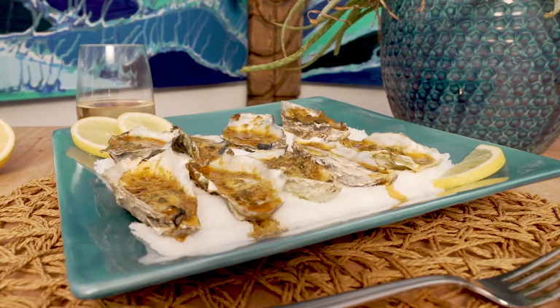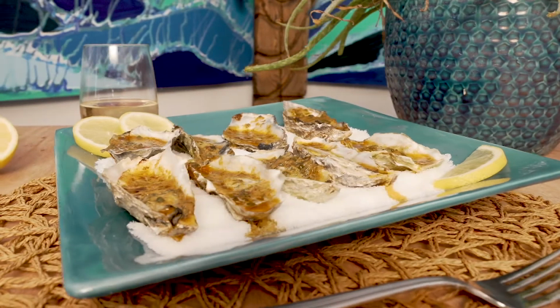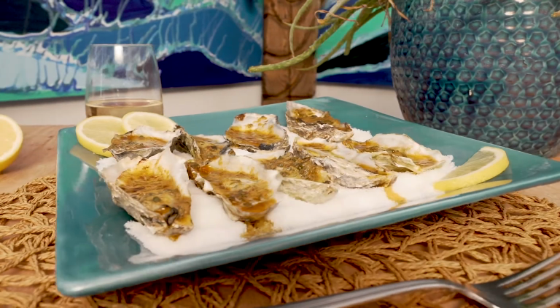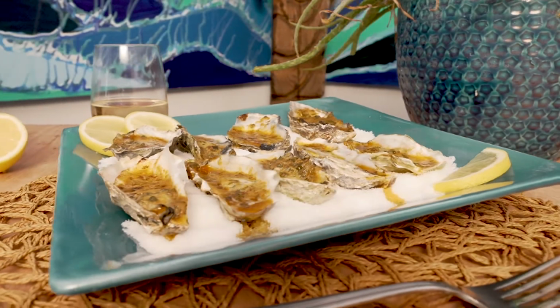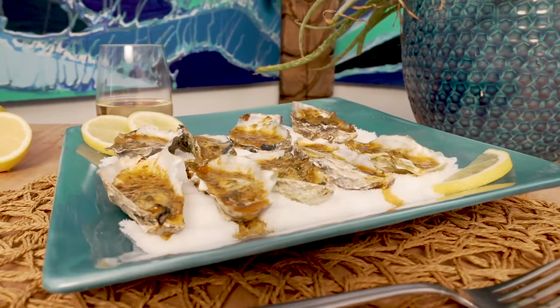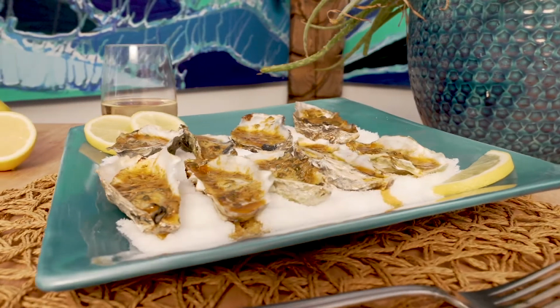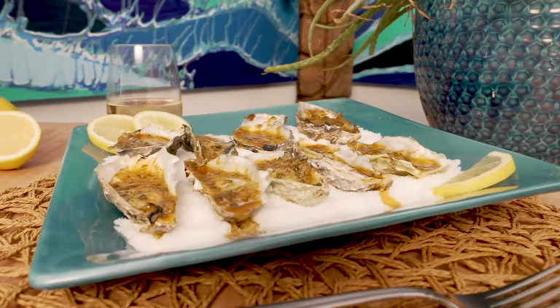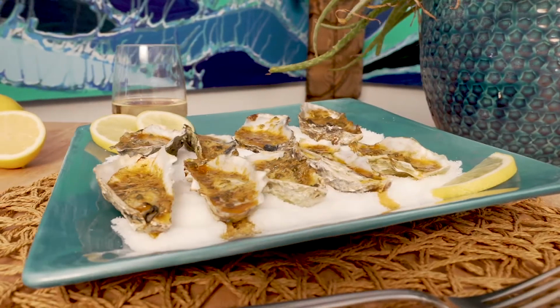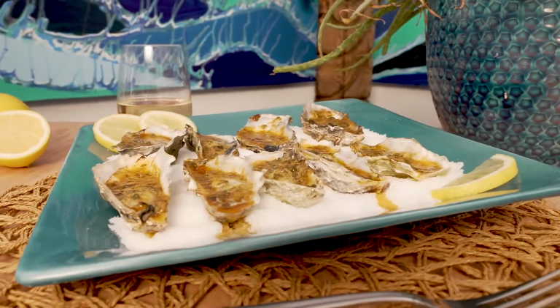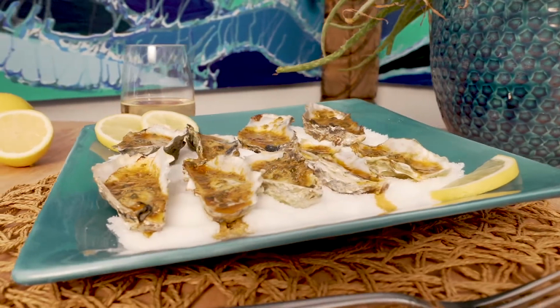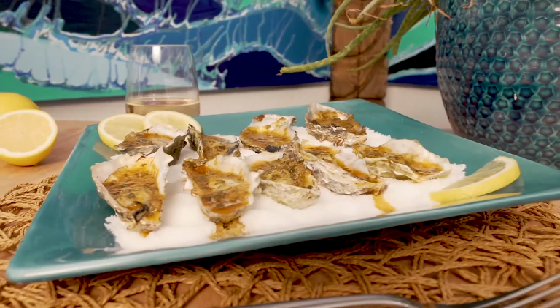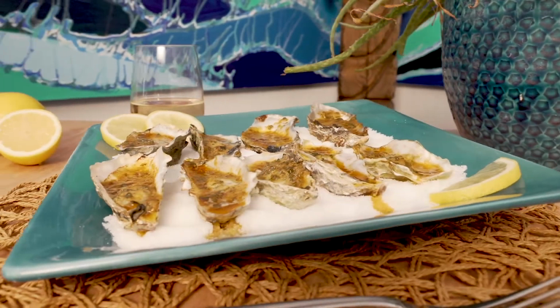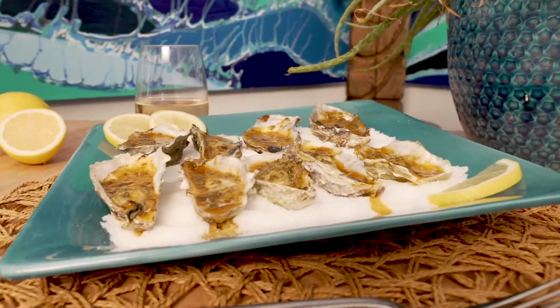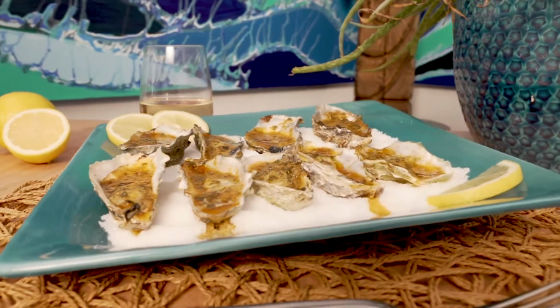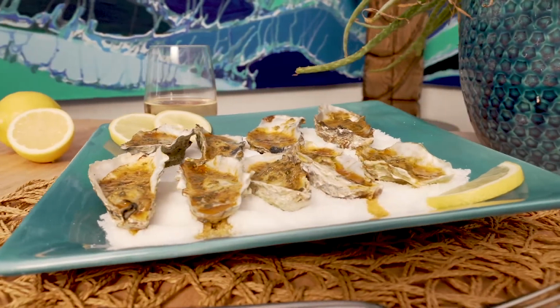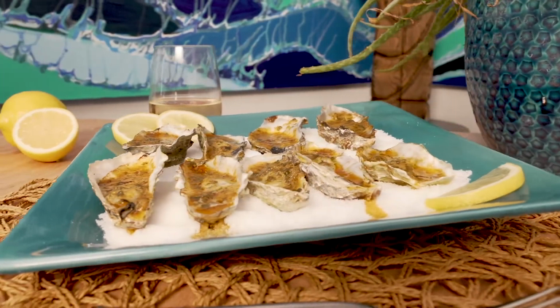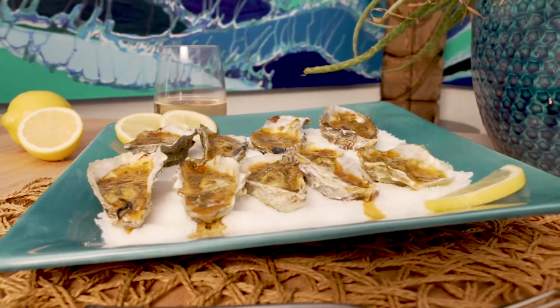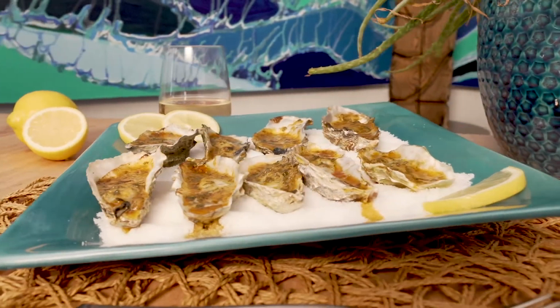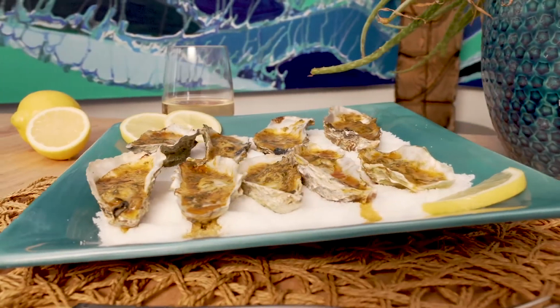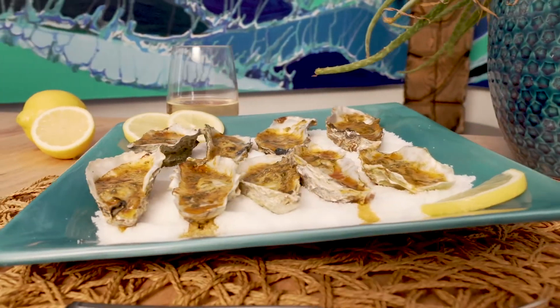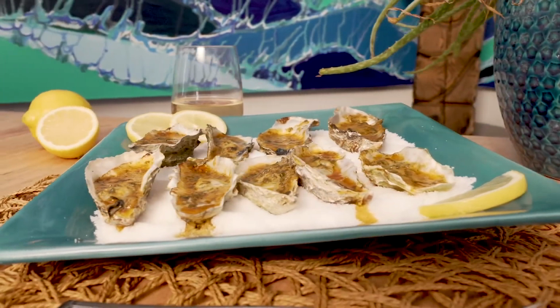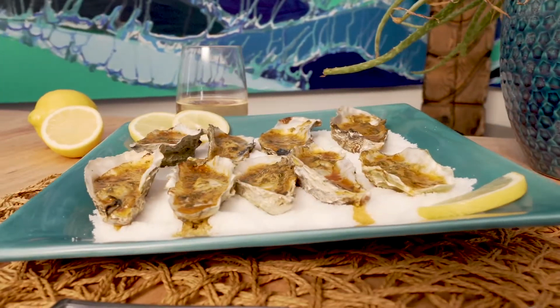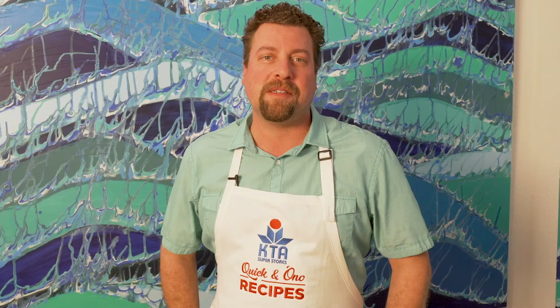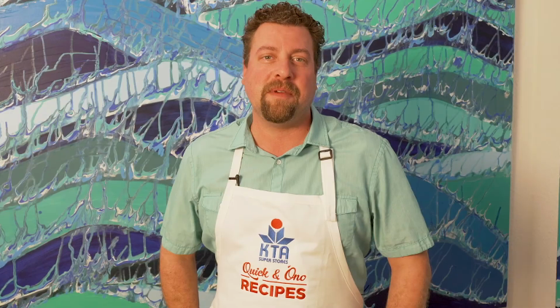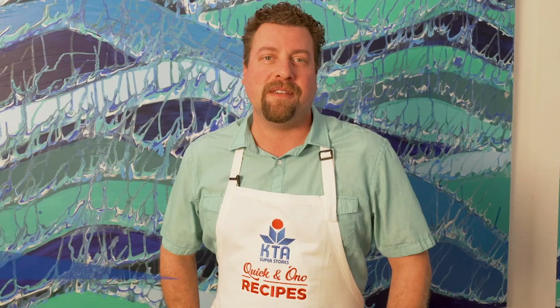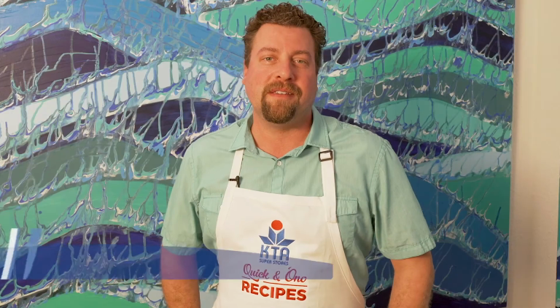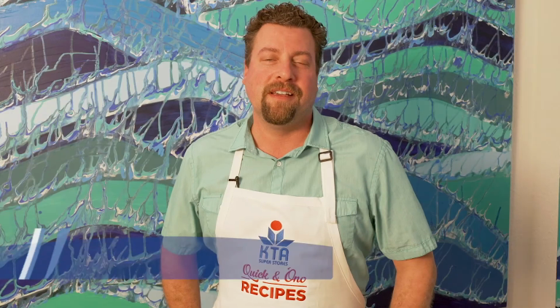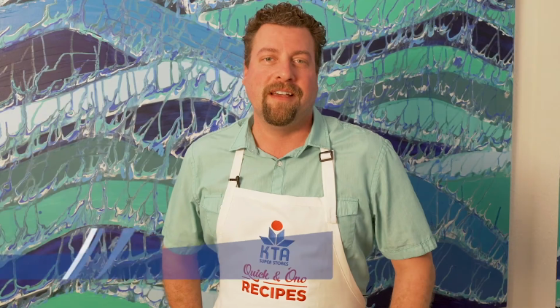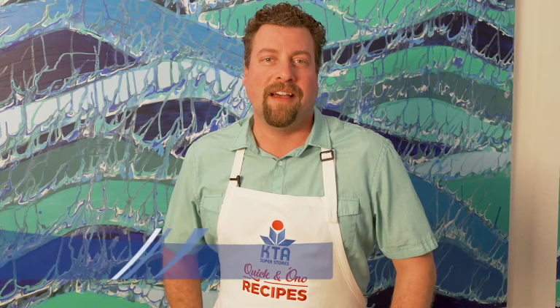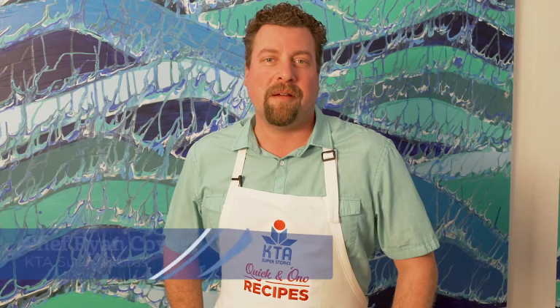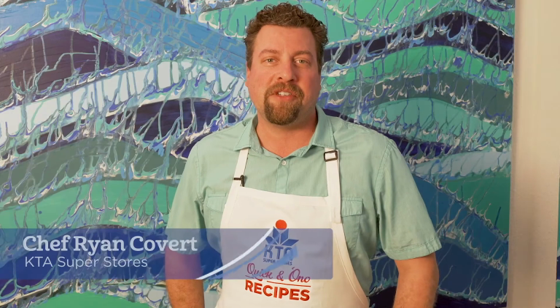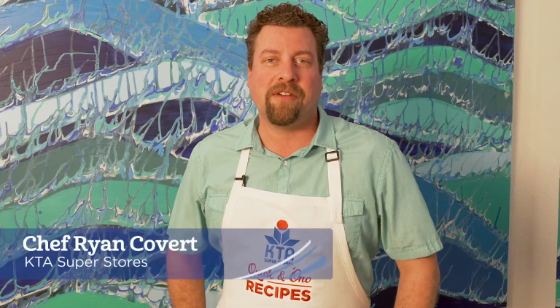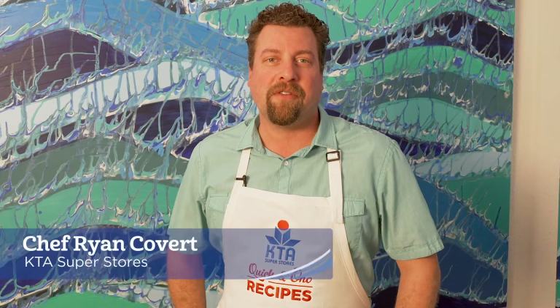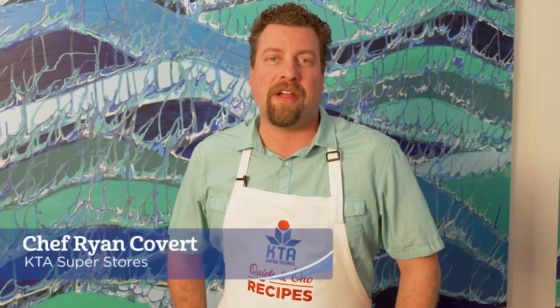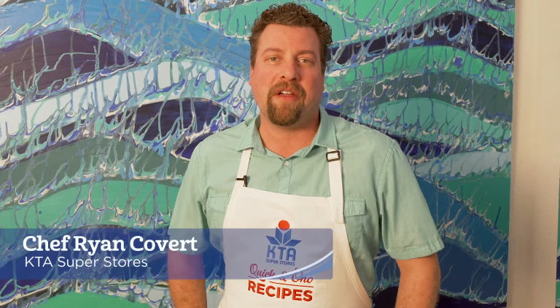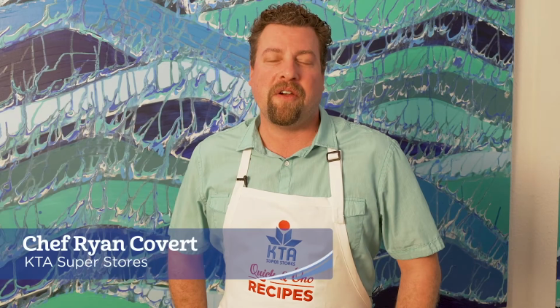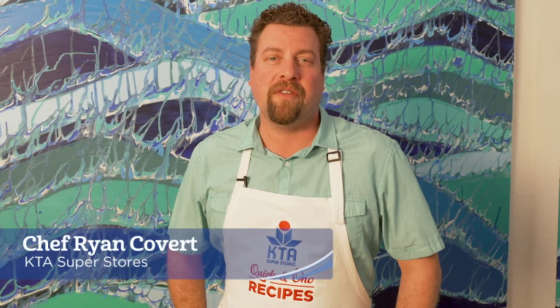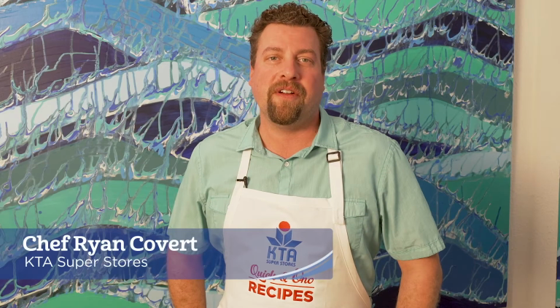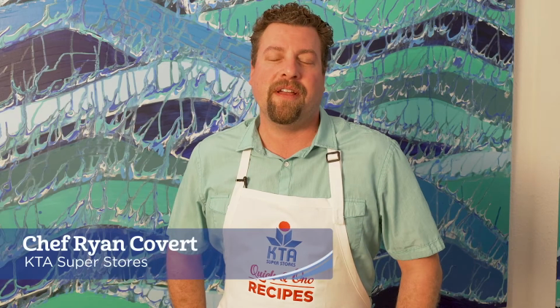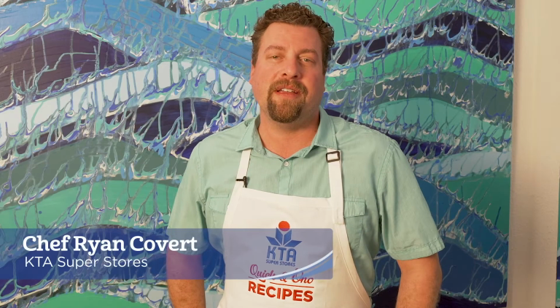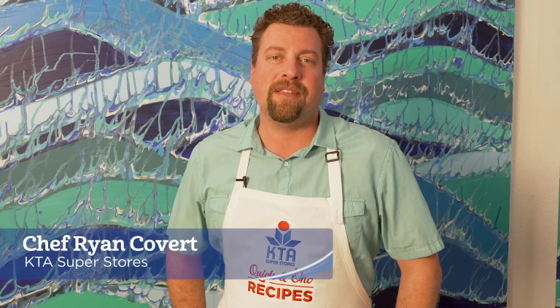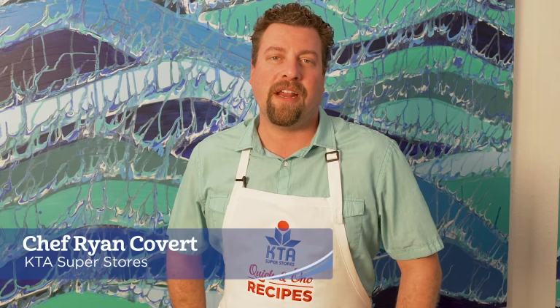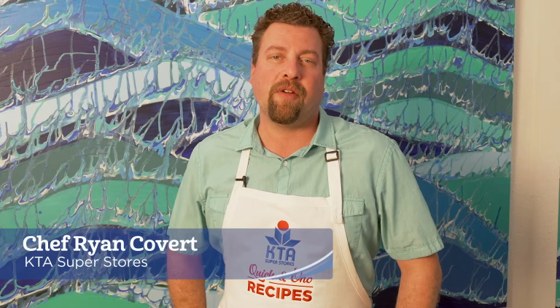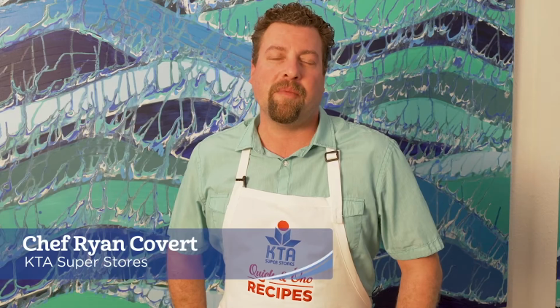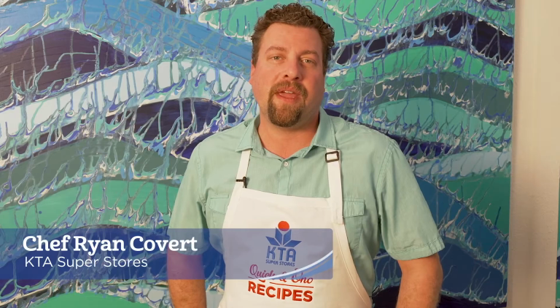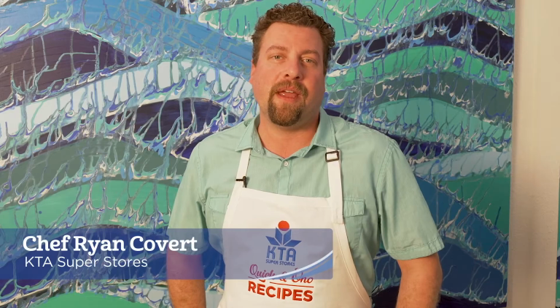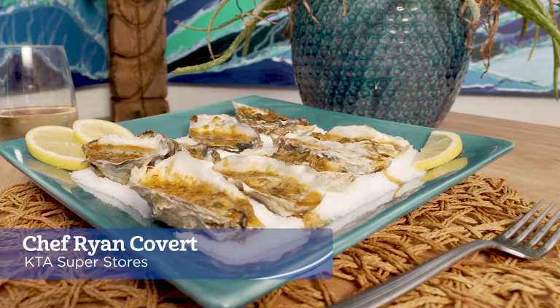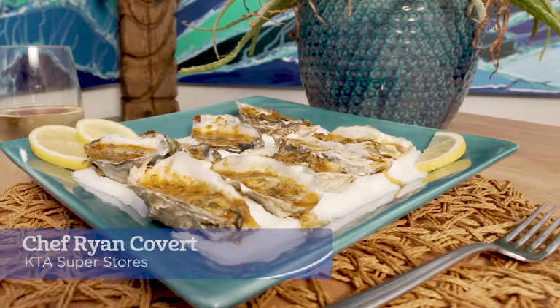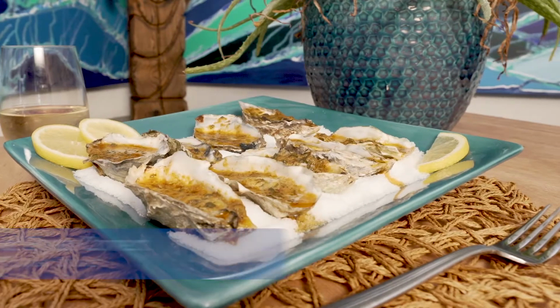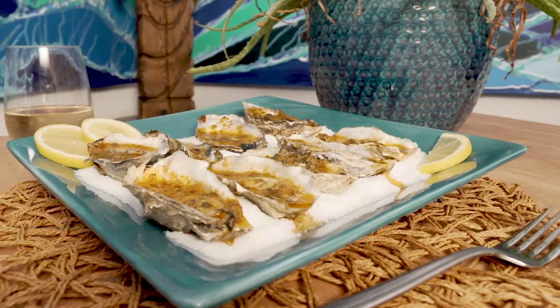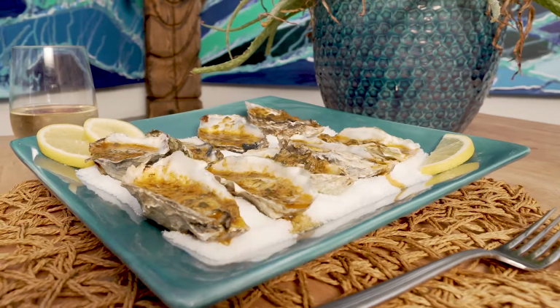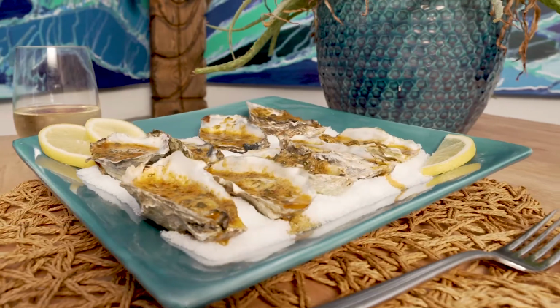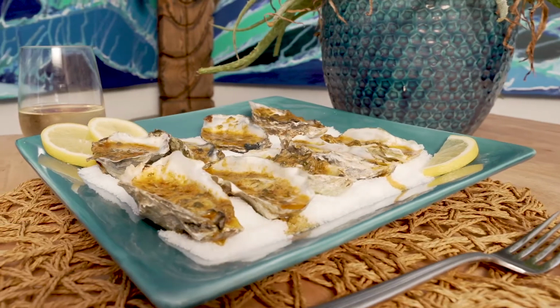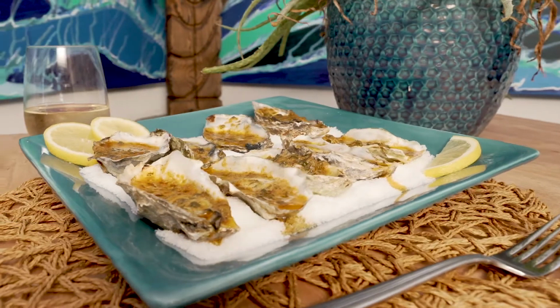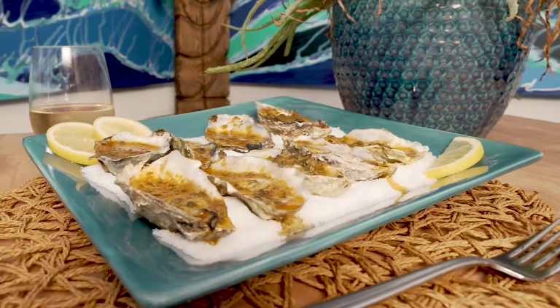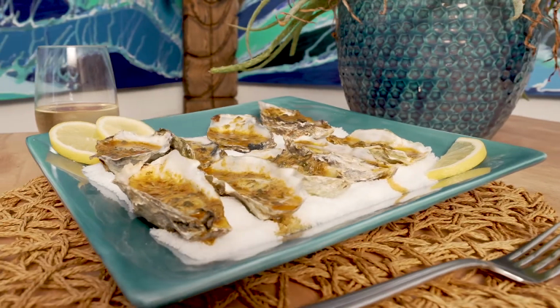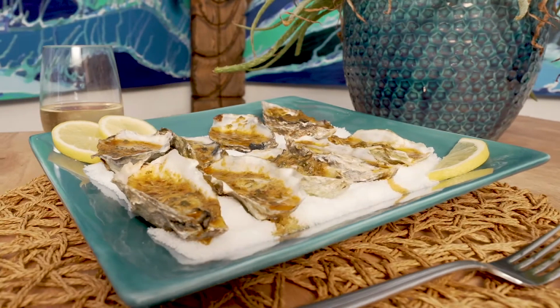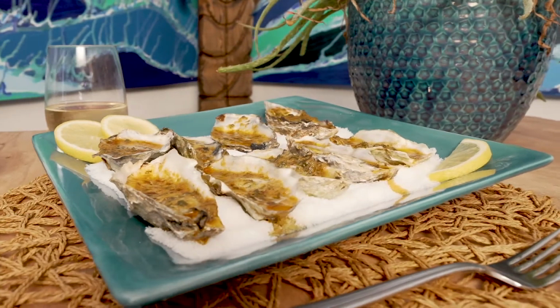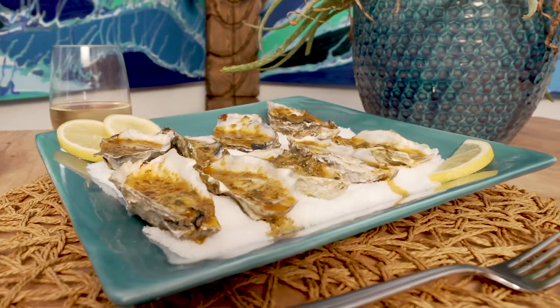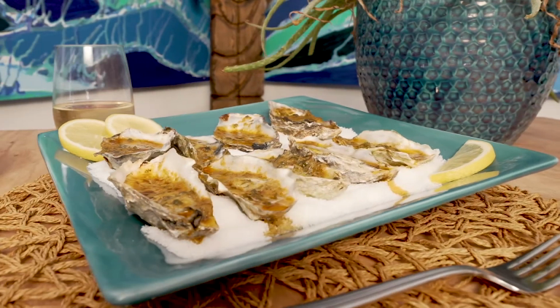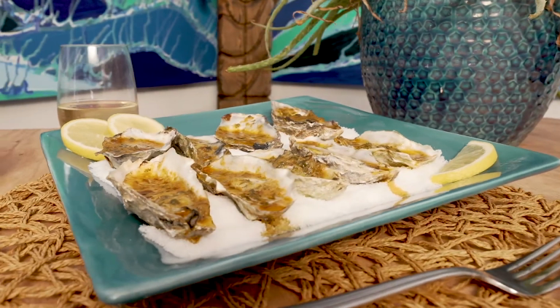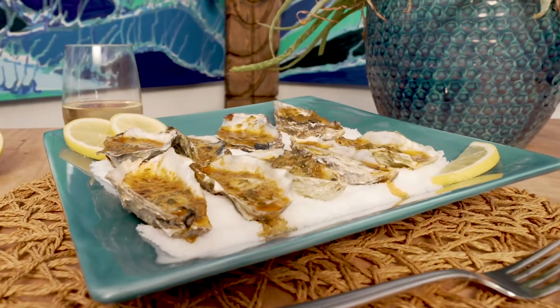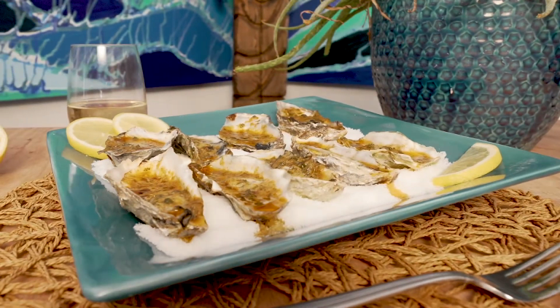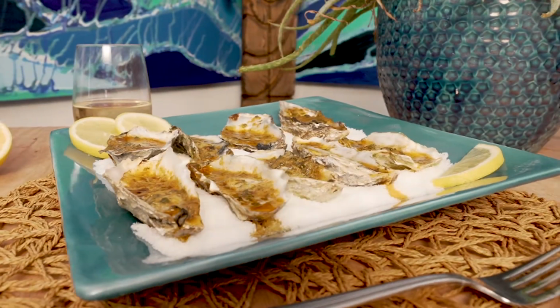Aloha! Welcome to KTA's Cookin' Ono Recipes. I'm Chef Ryan Covert and today we're making grilled oysters with Asian compound butter.